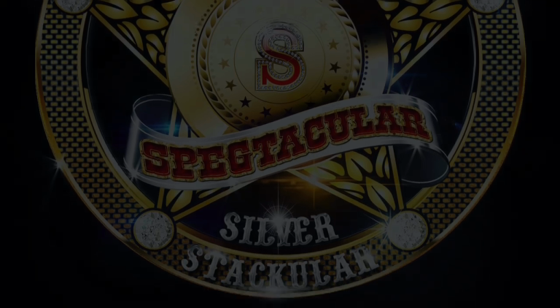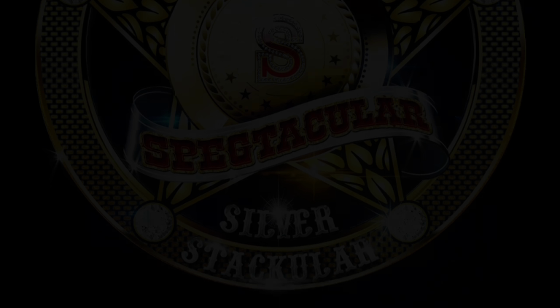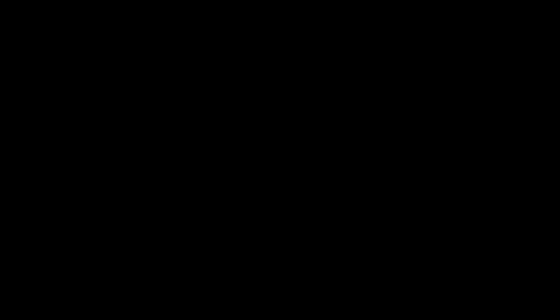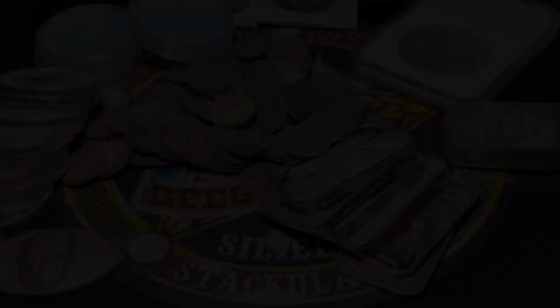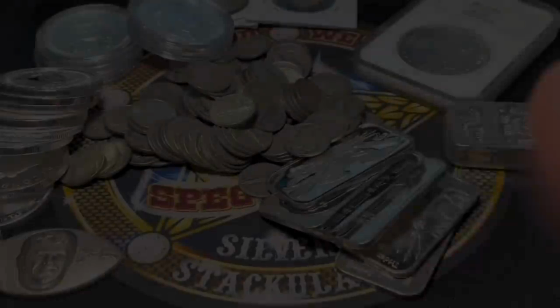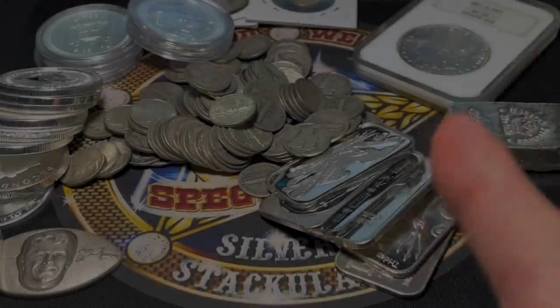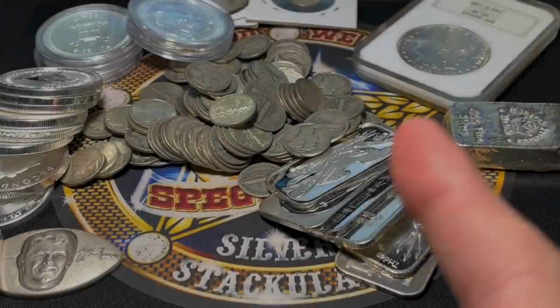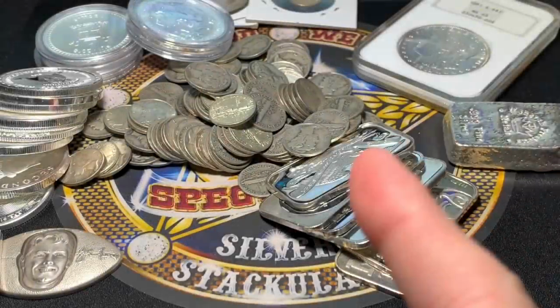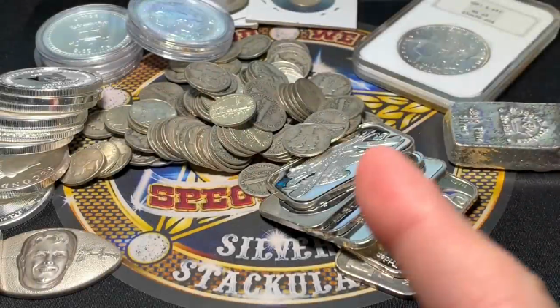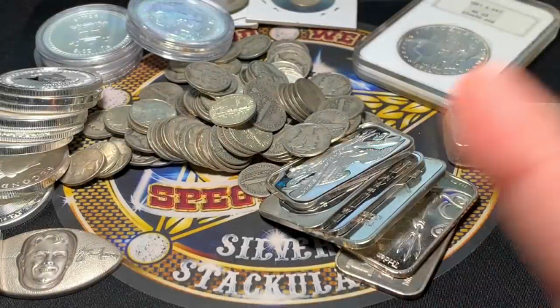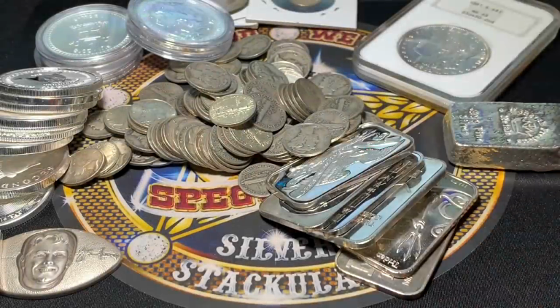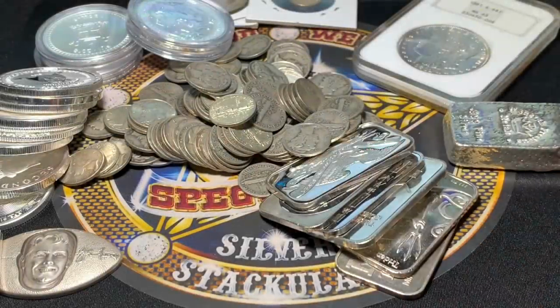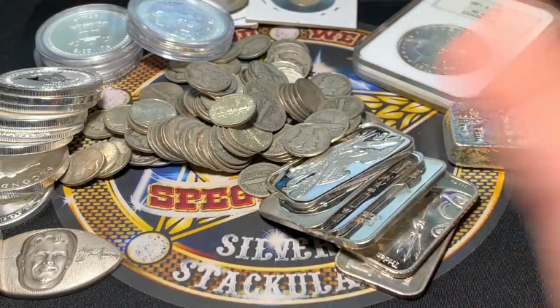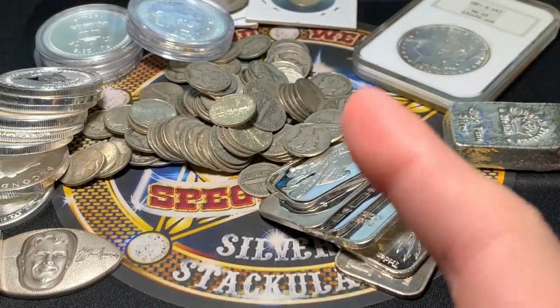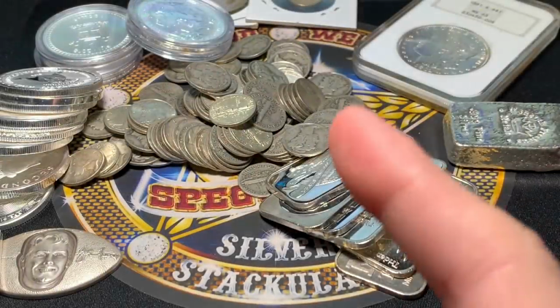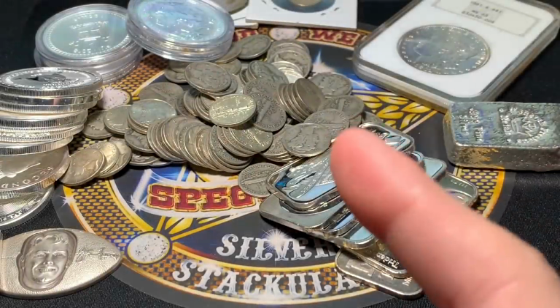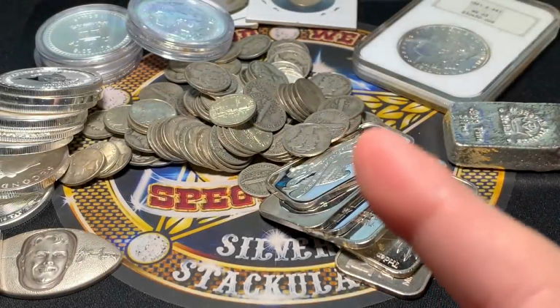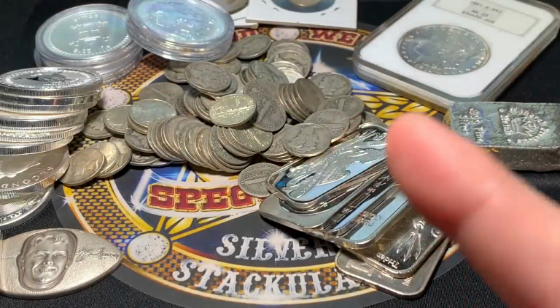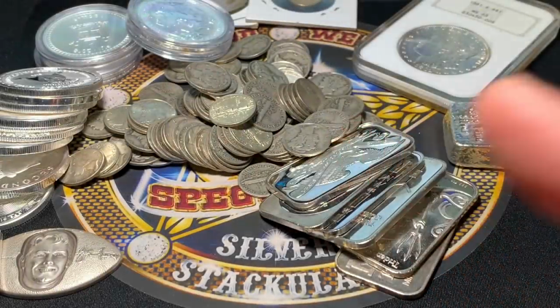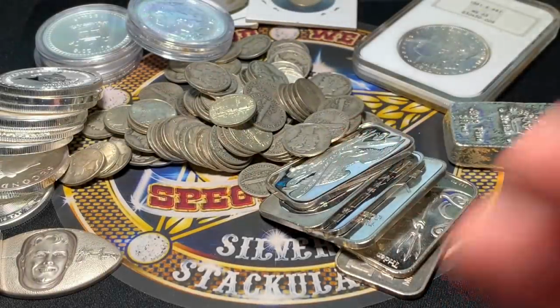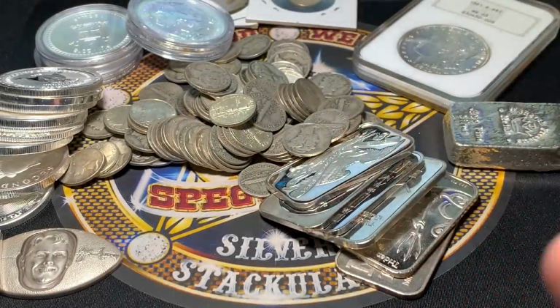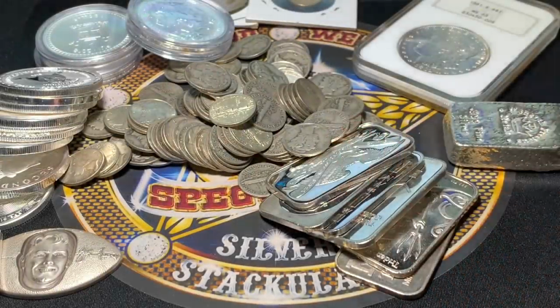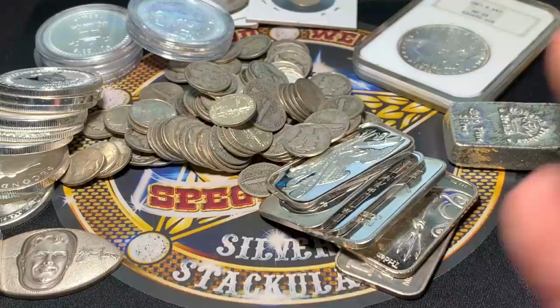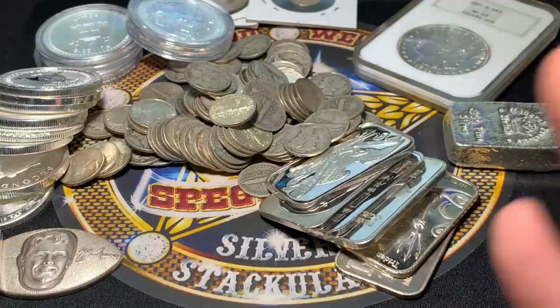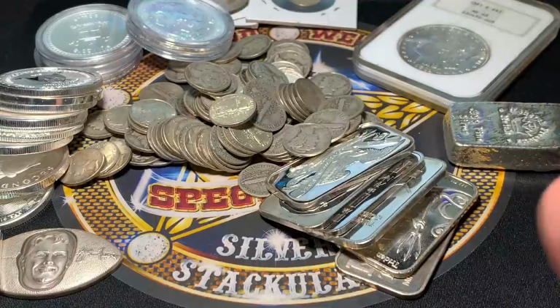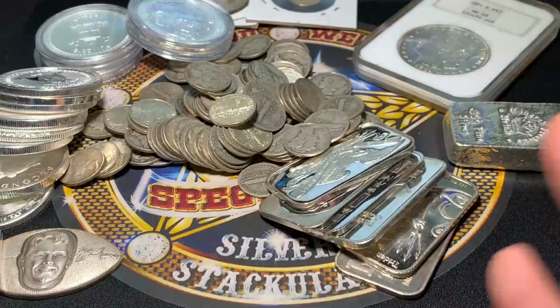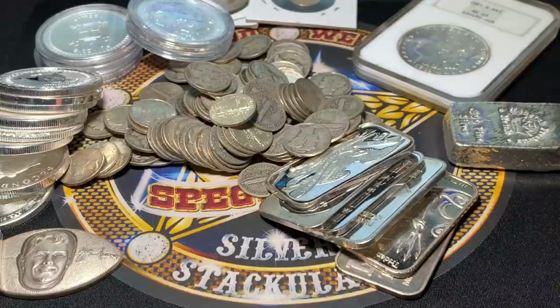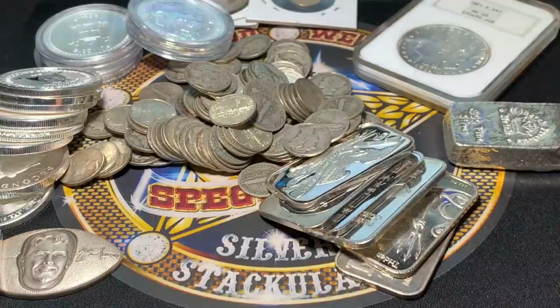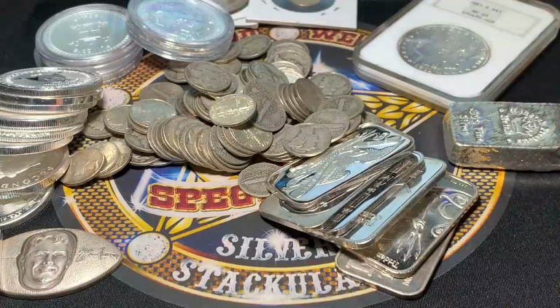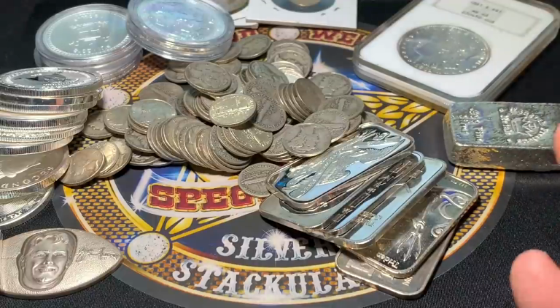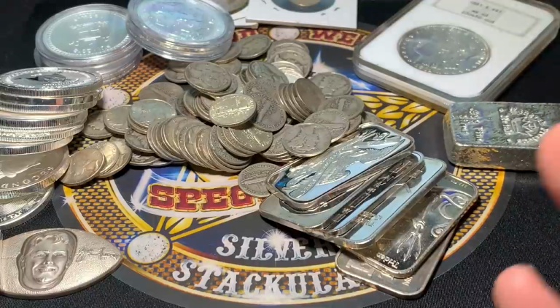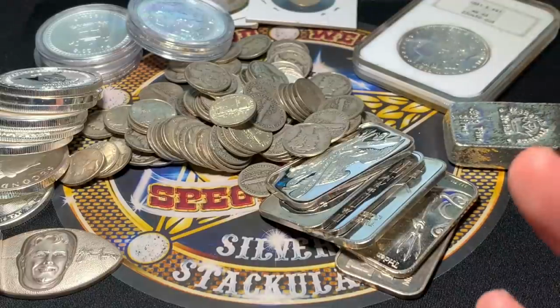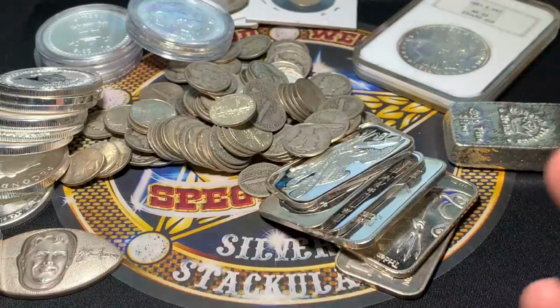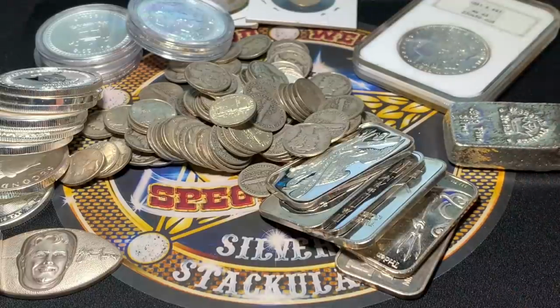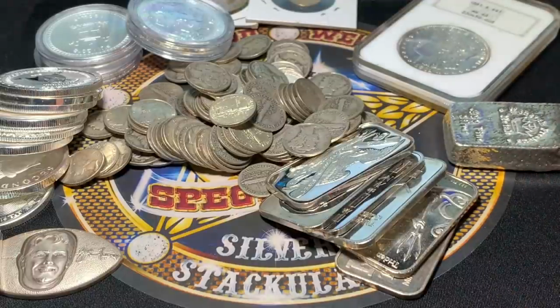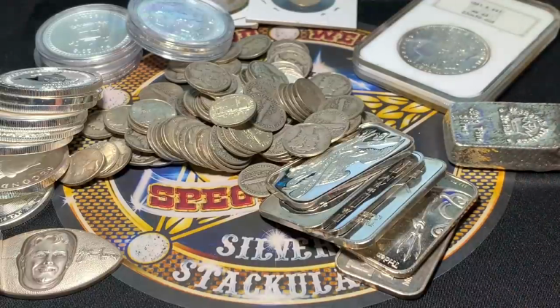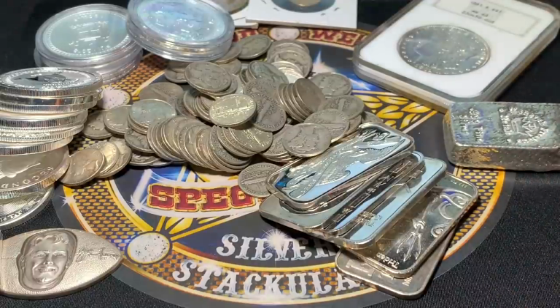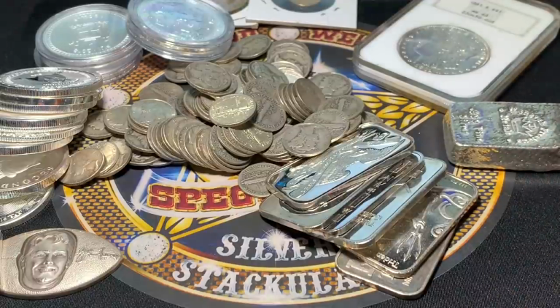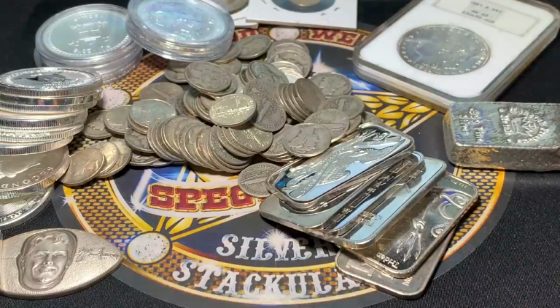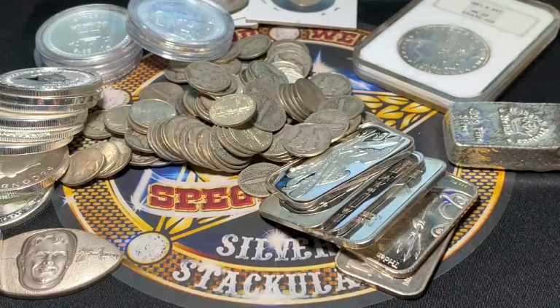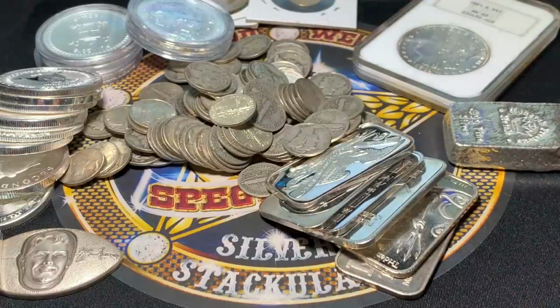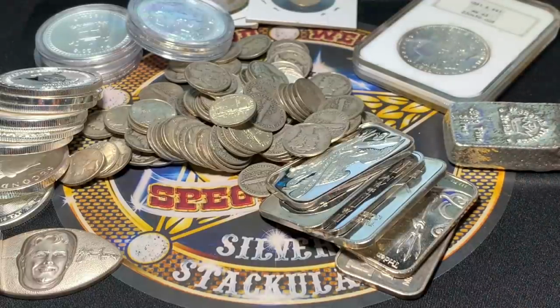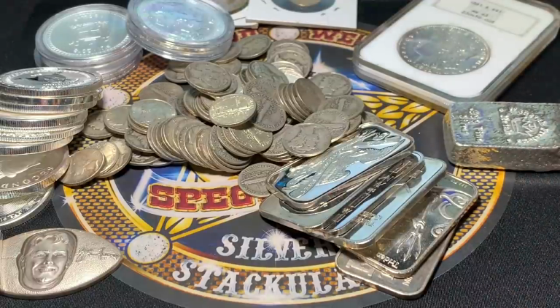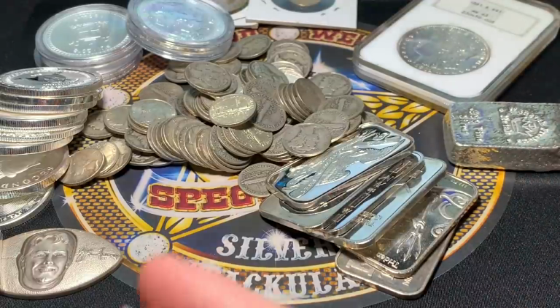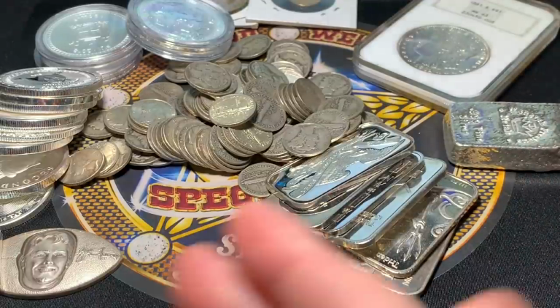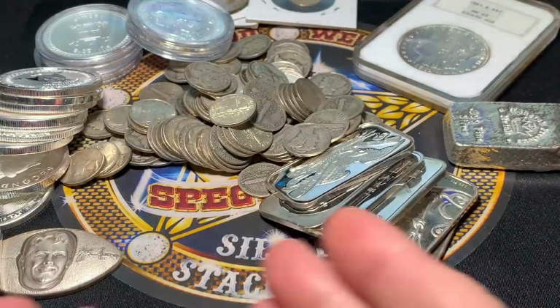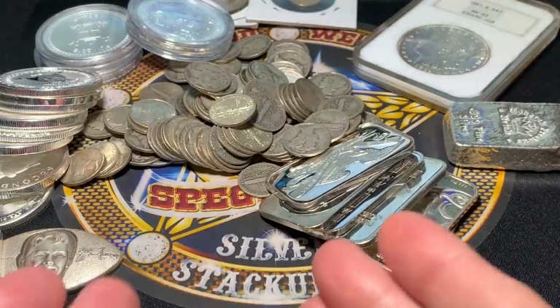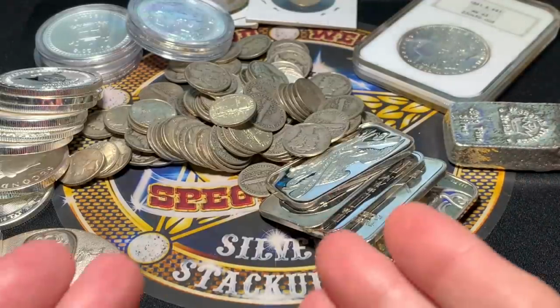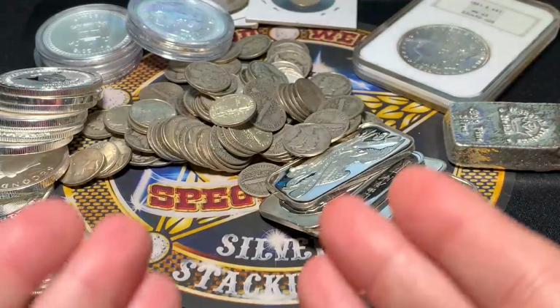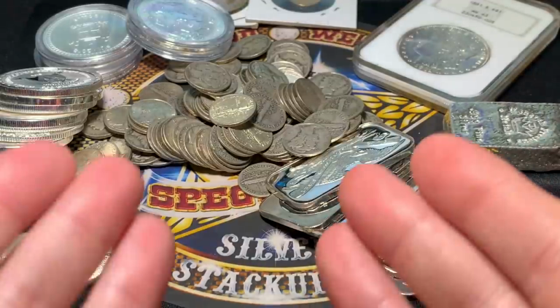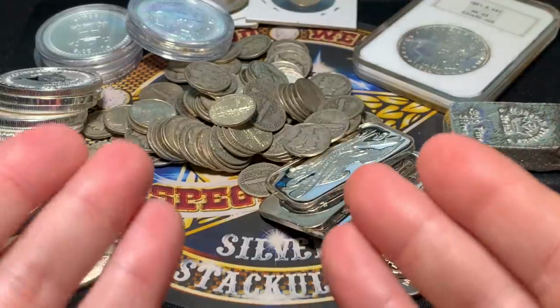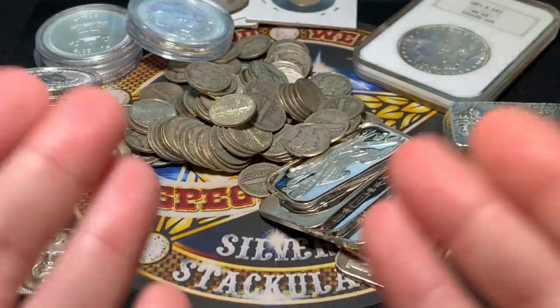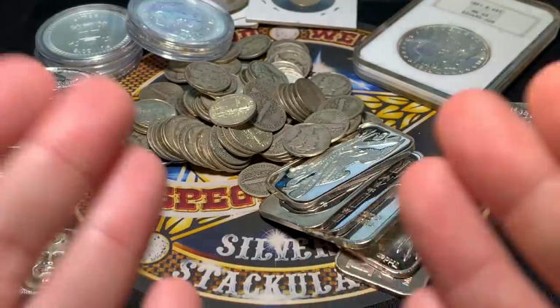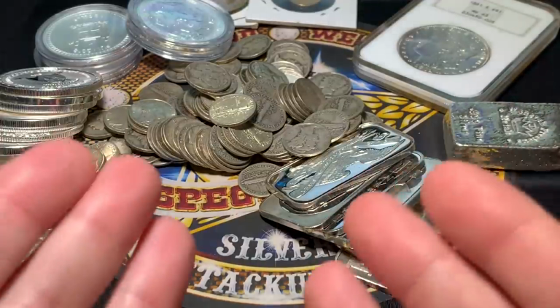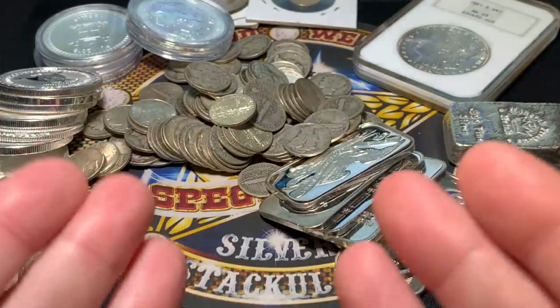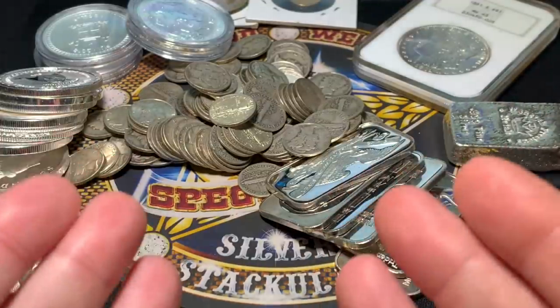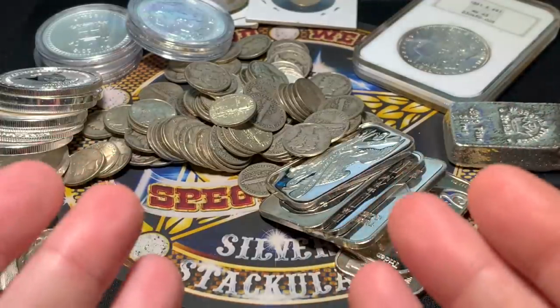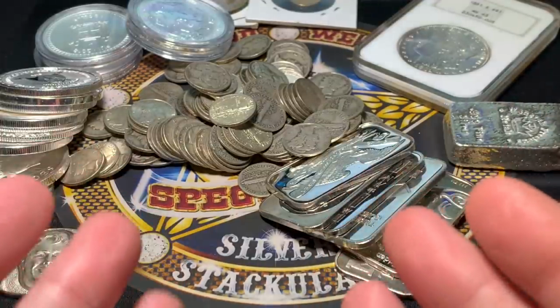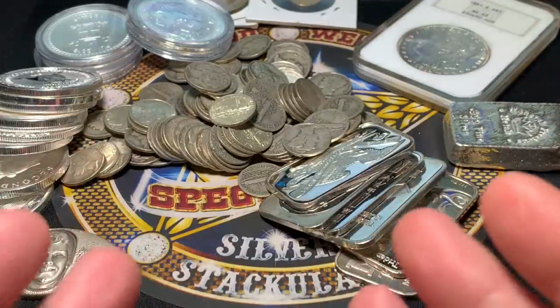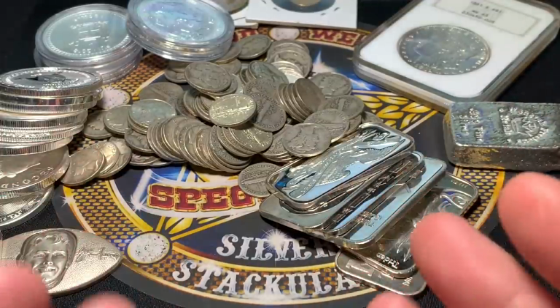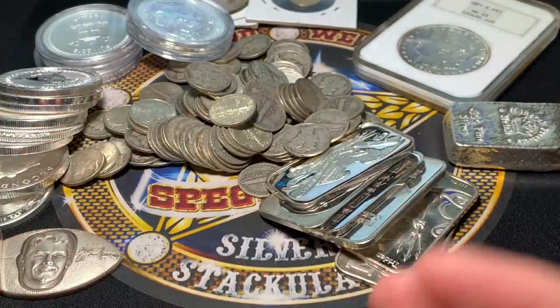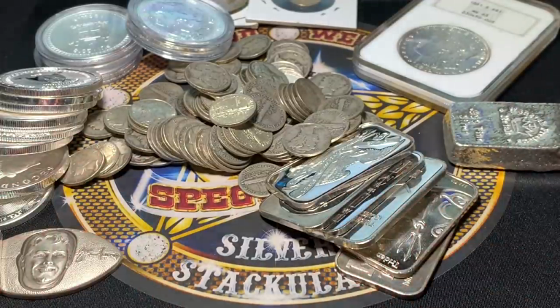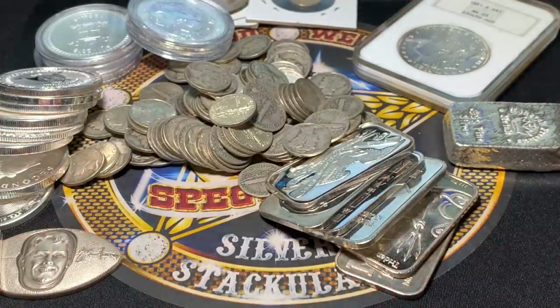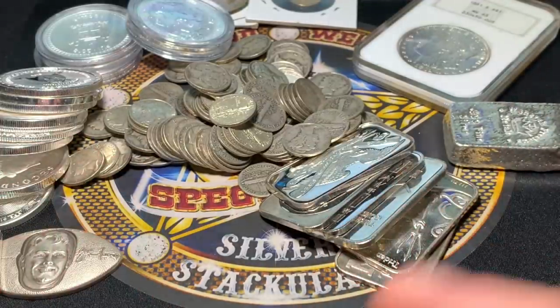Well, hello everybody. It's Spectacular, The Silverstacular. You can't see my name because there's so much stuff in the way.